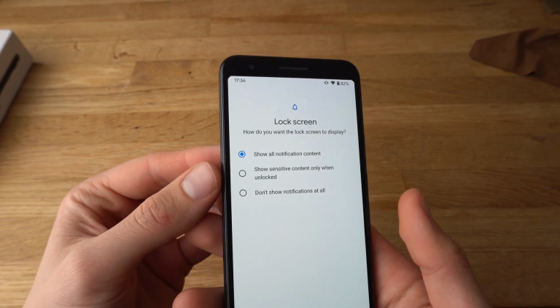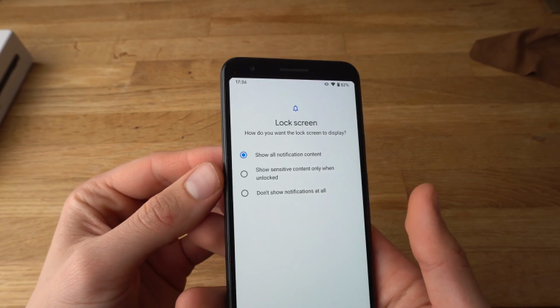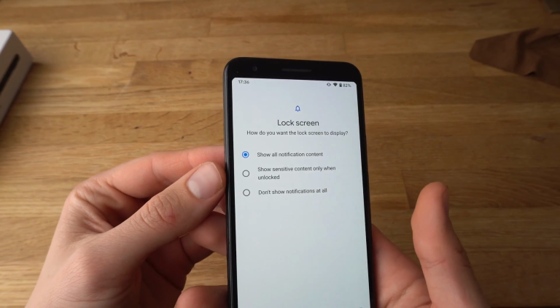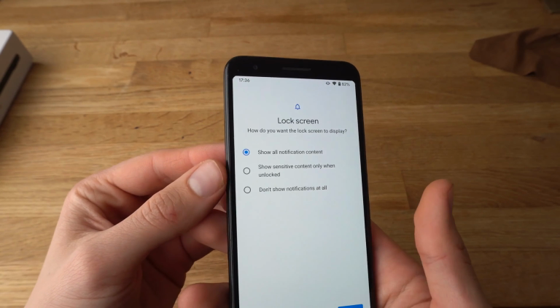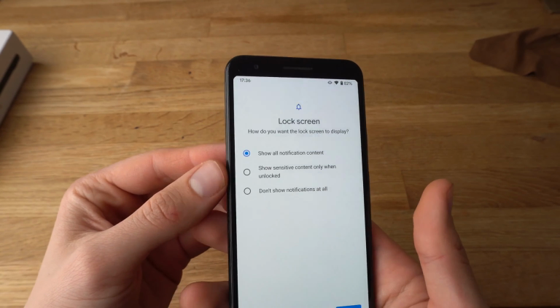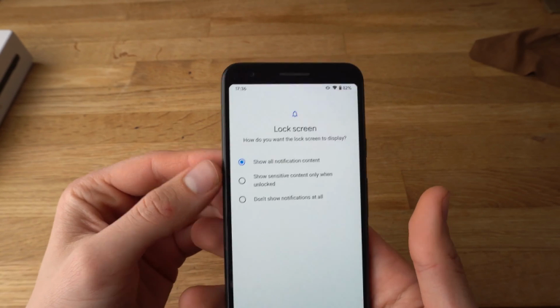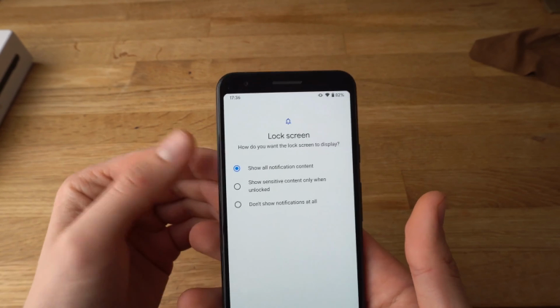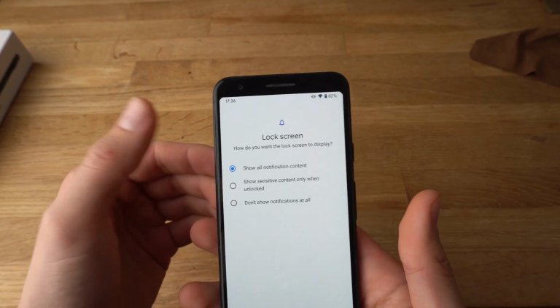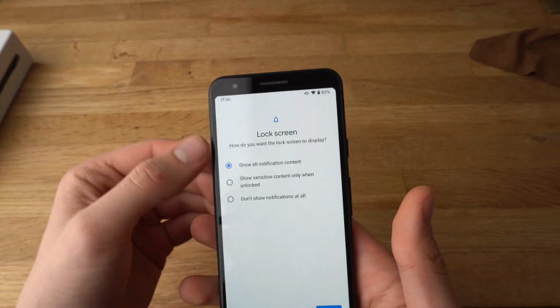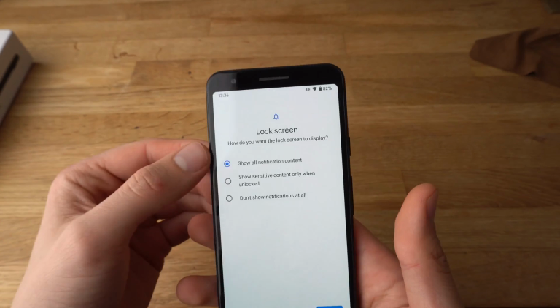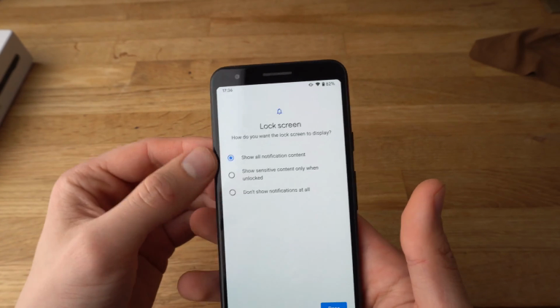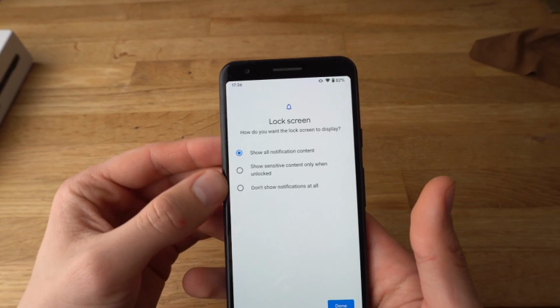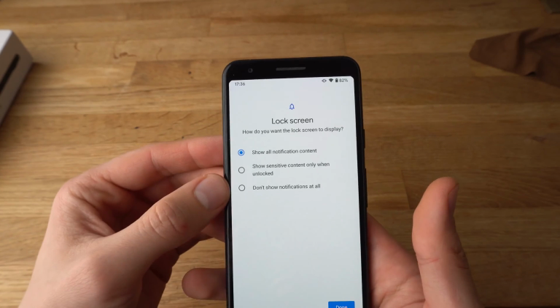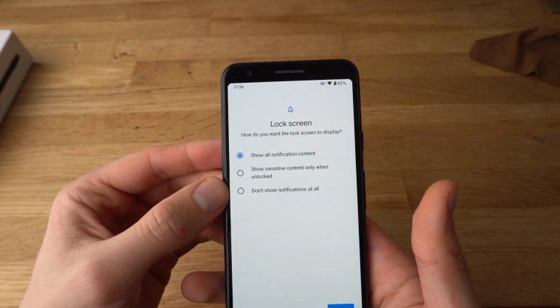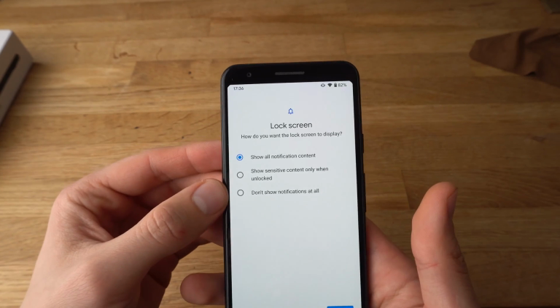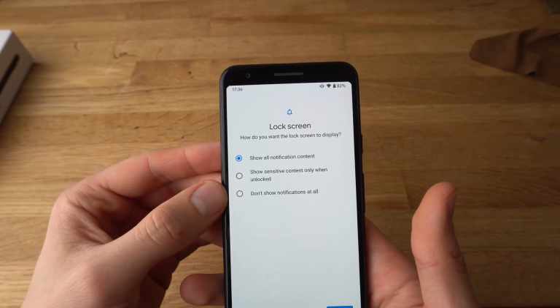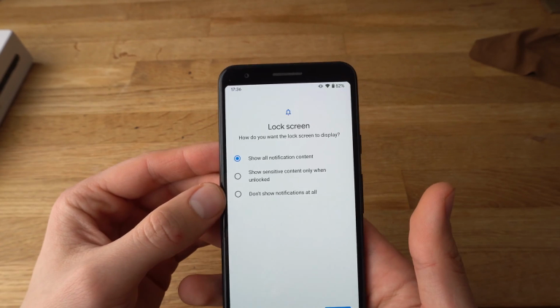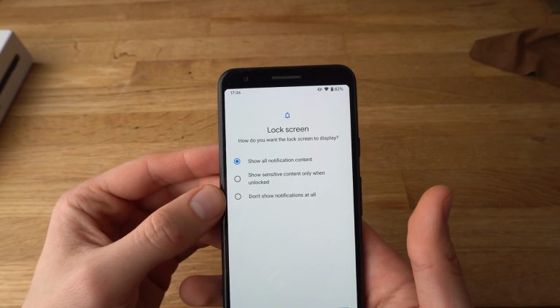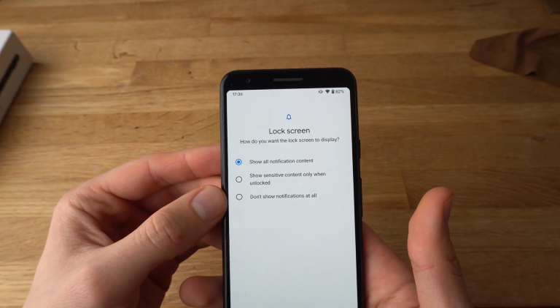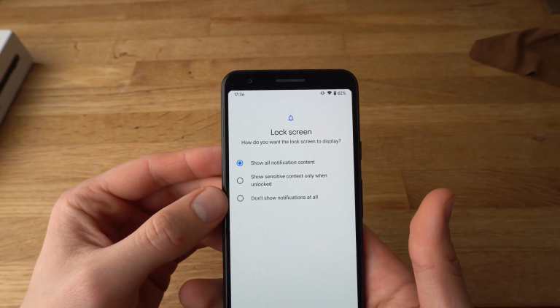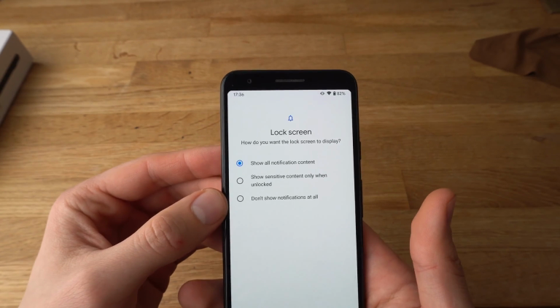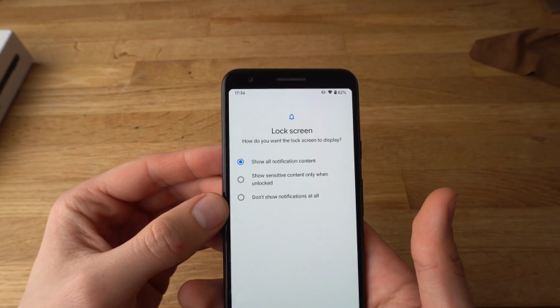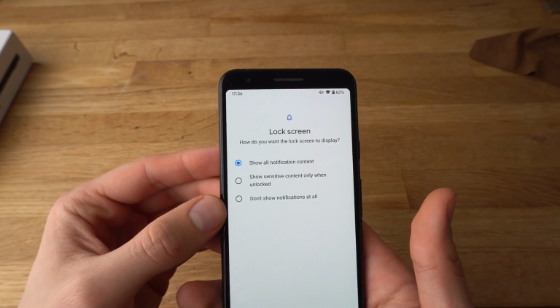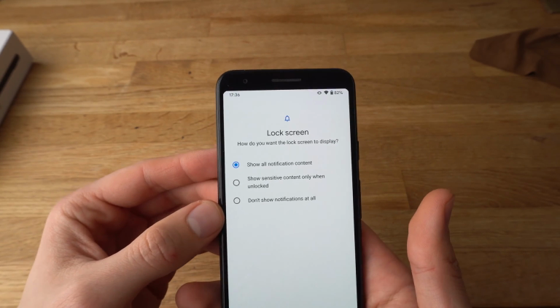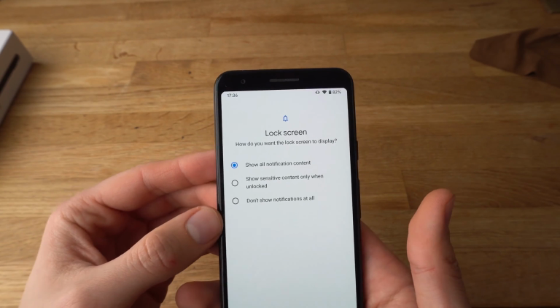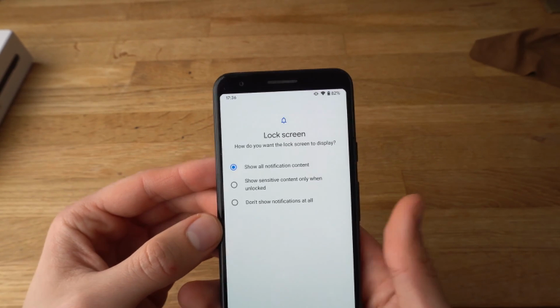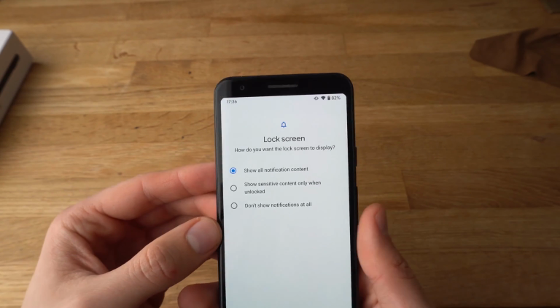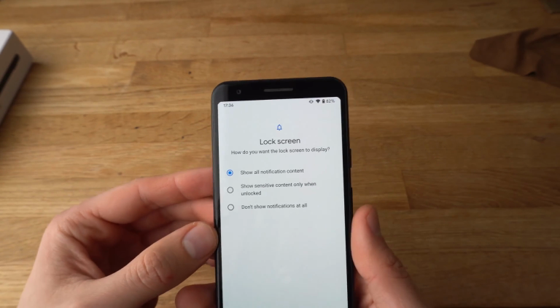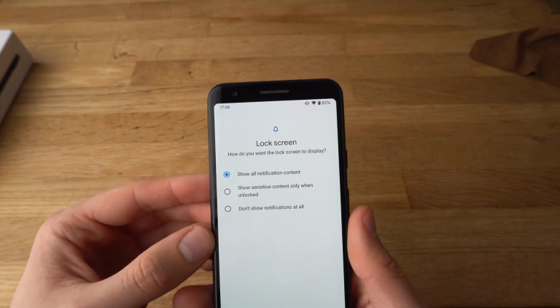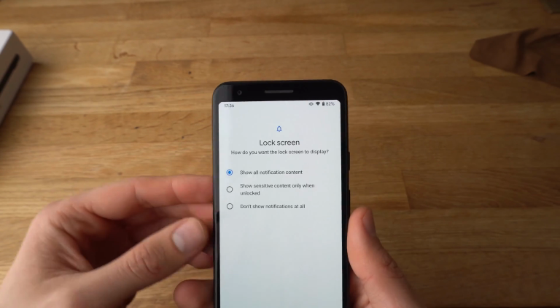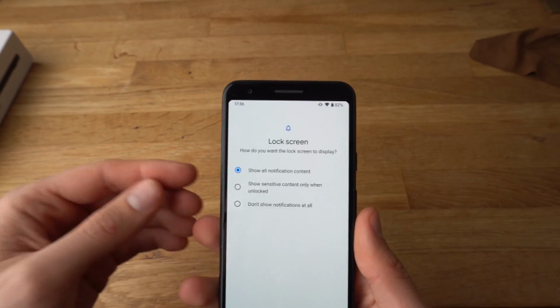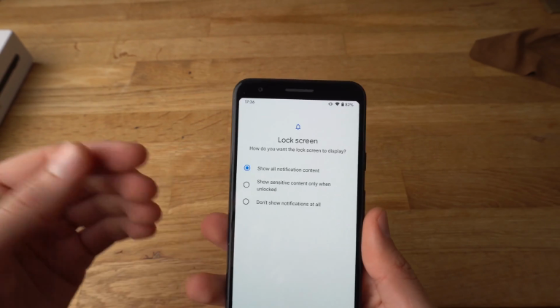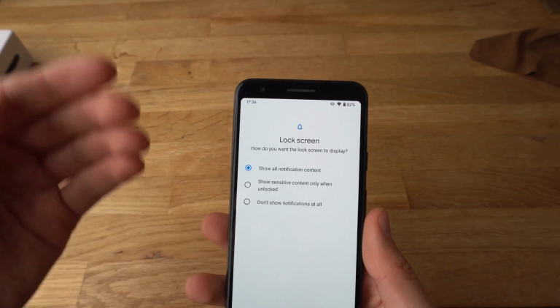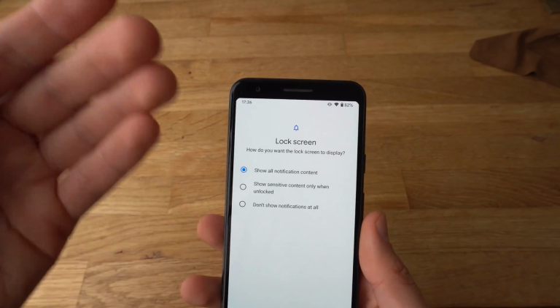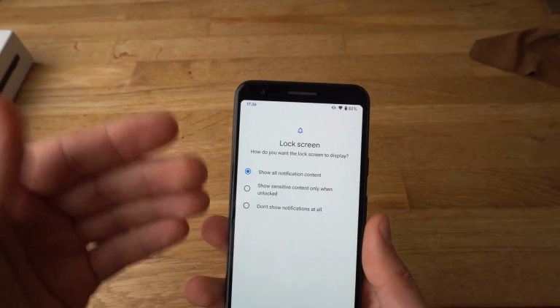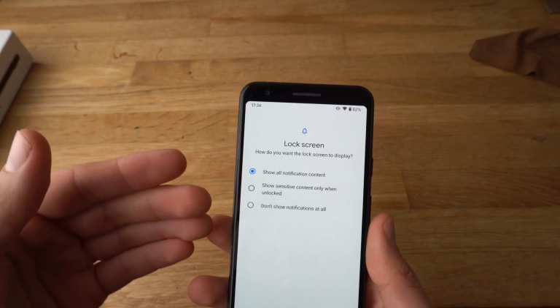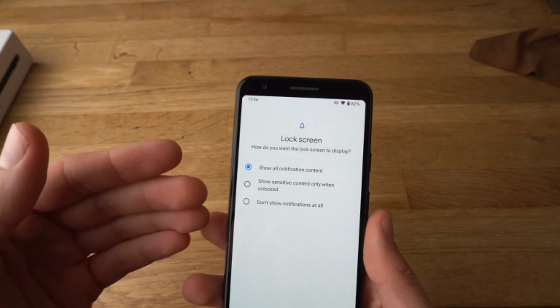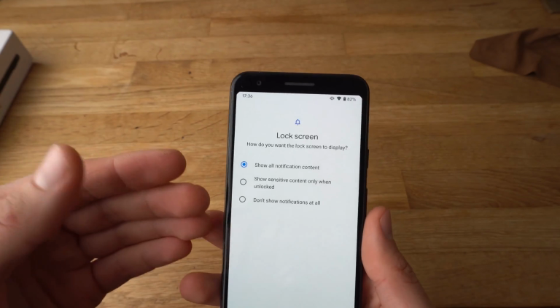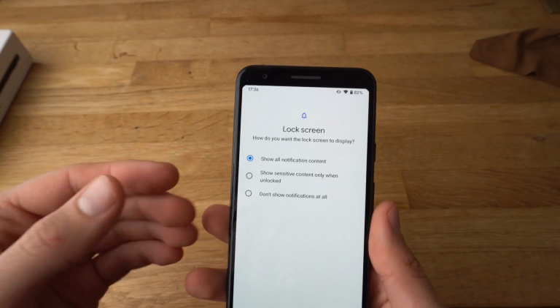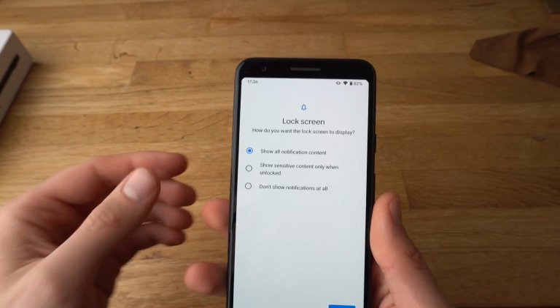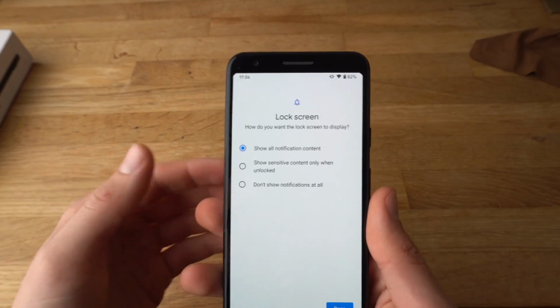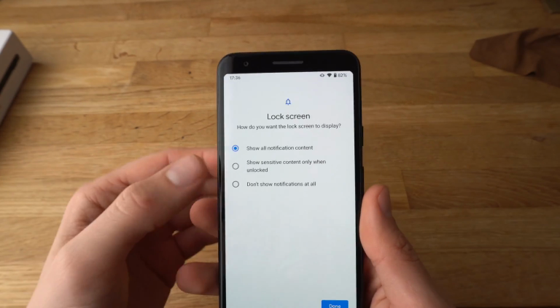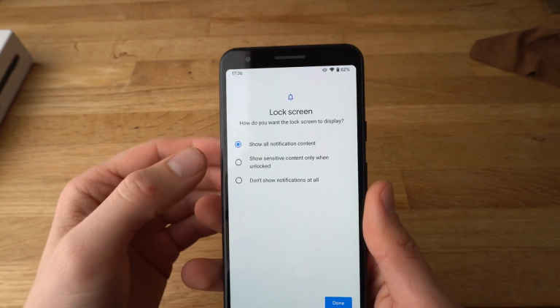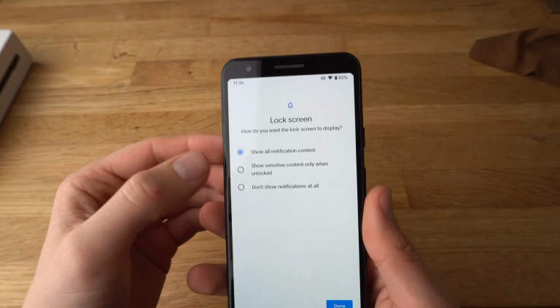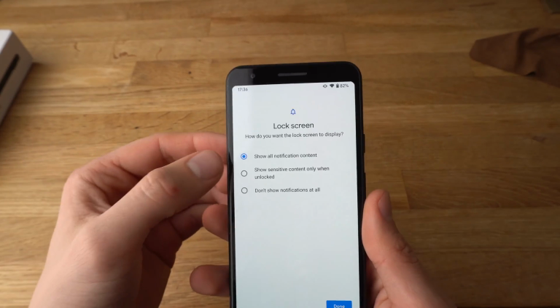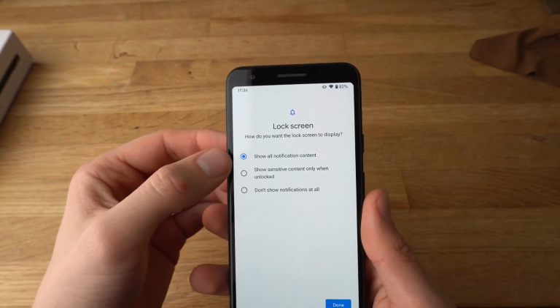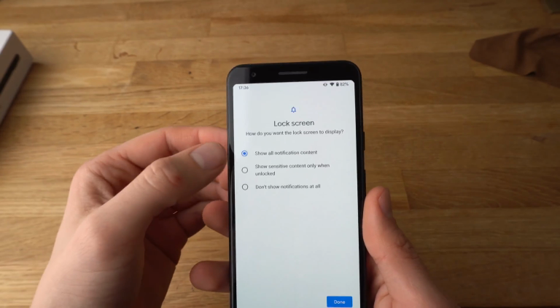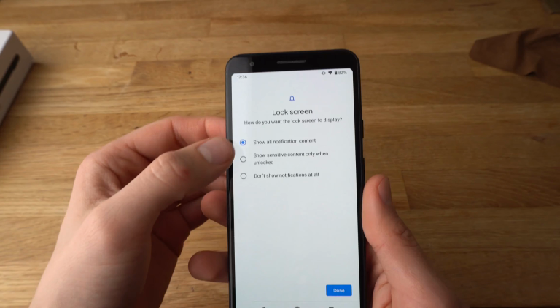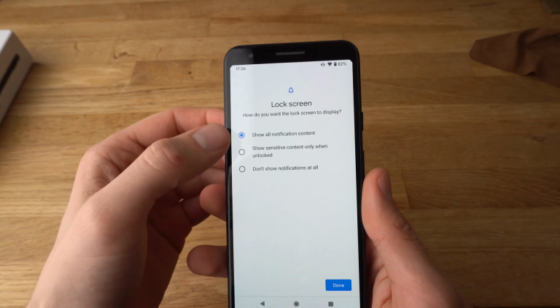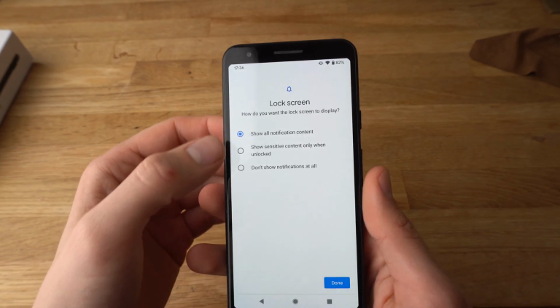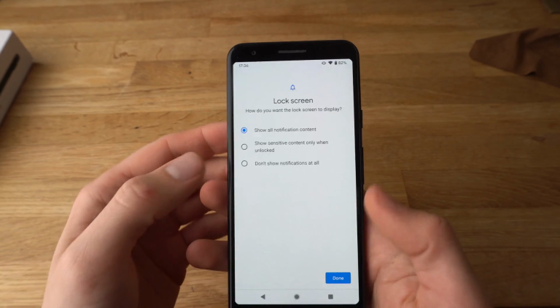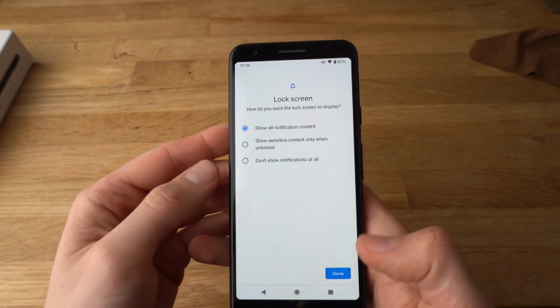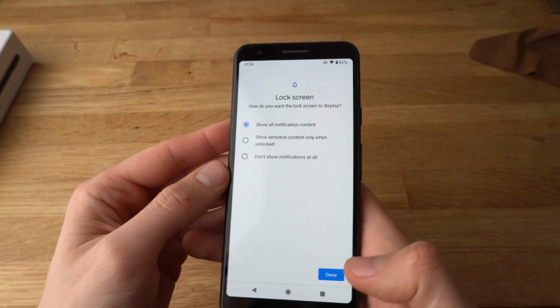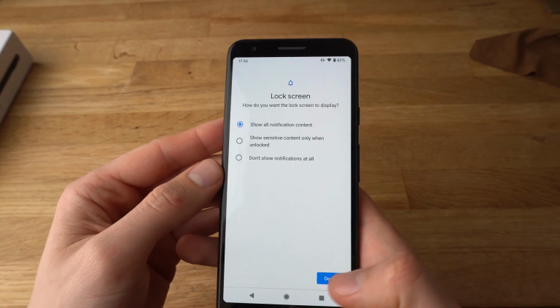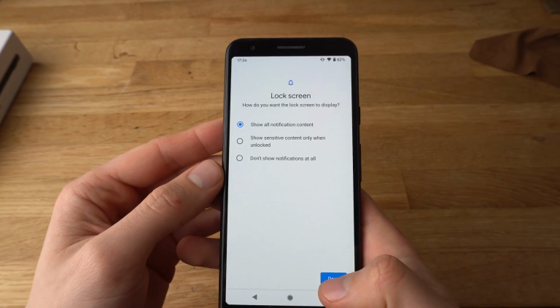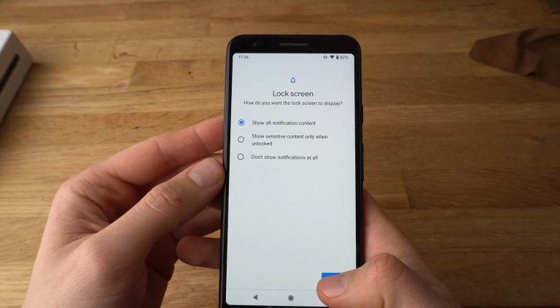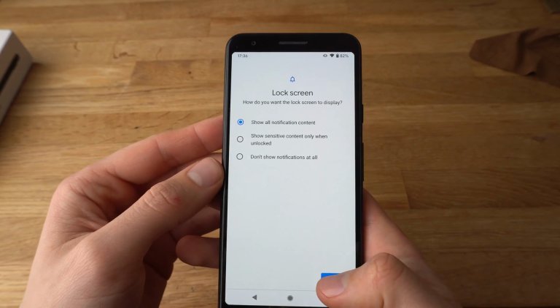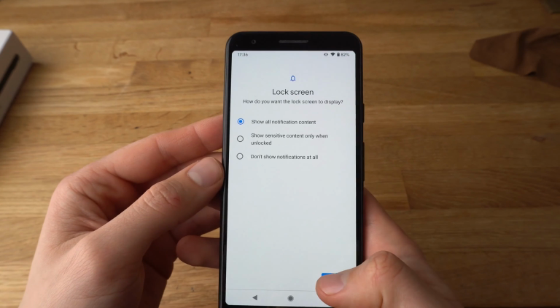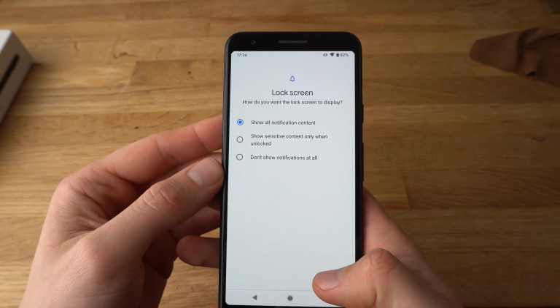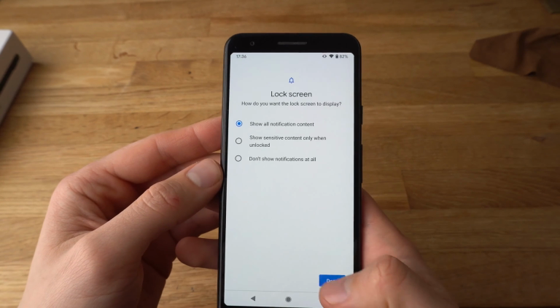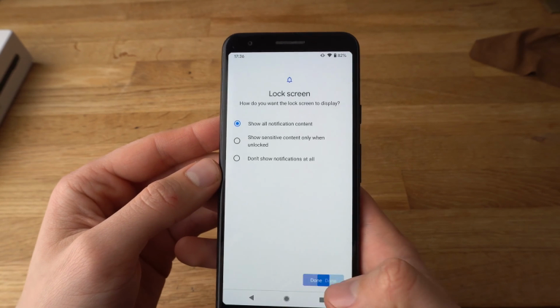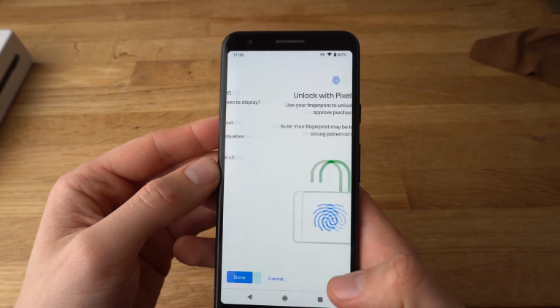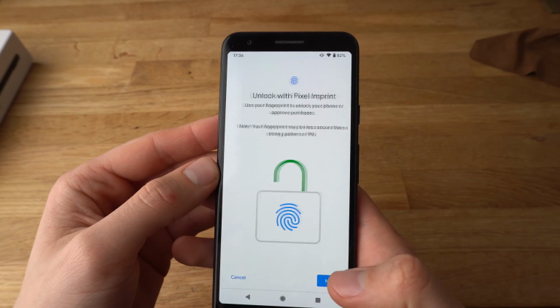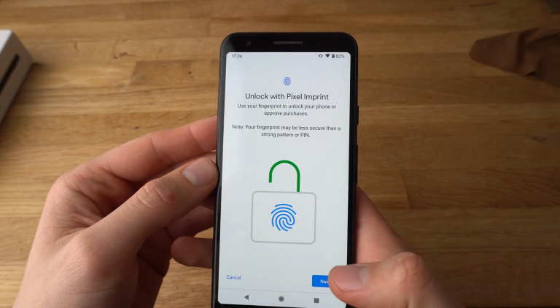Now it will ask what kind of content you want to show if the phone is locked. Let's choose to show off.